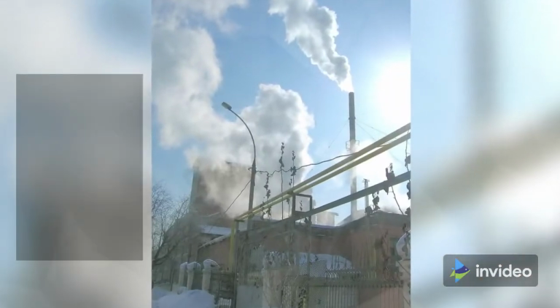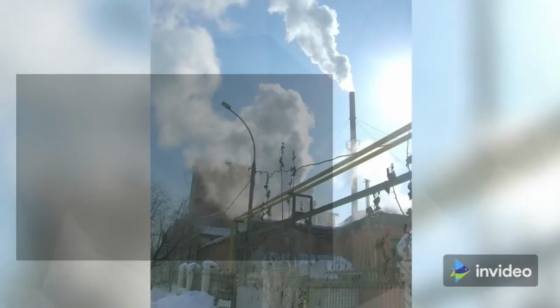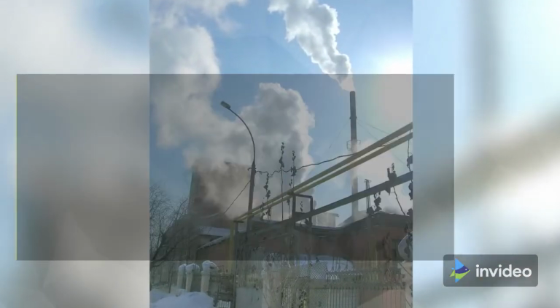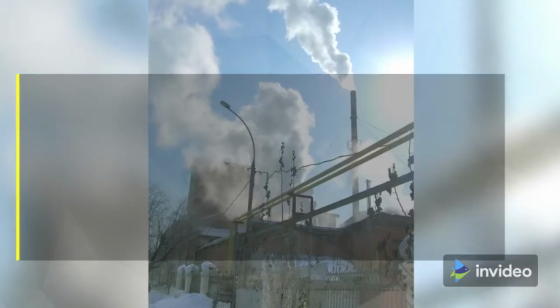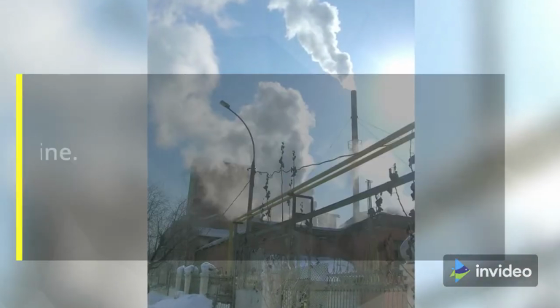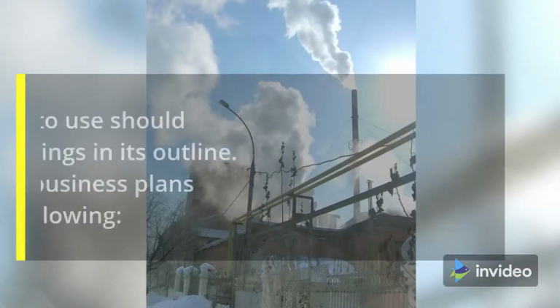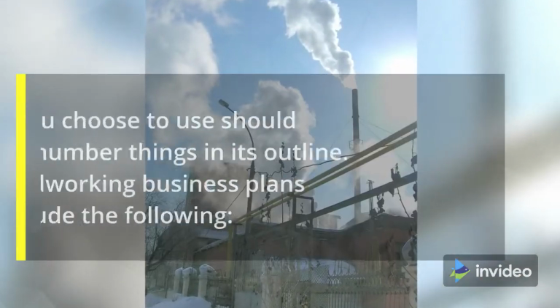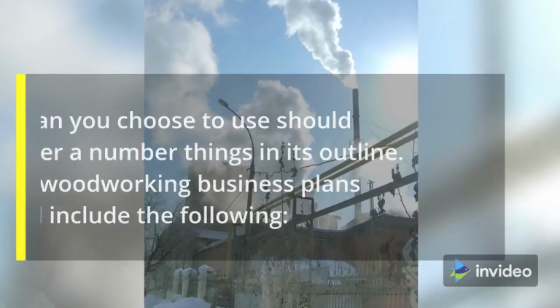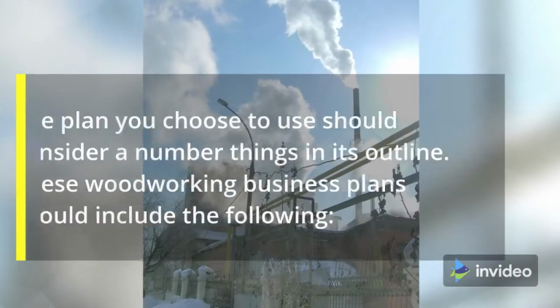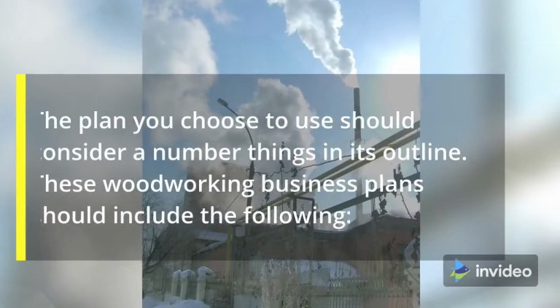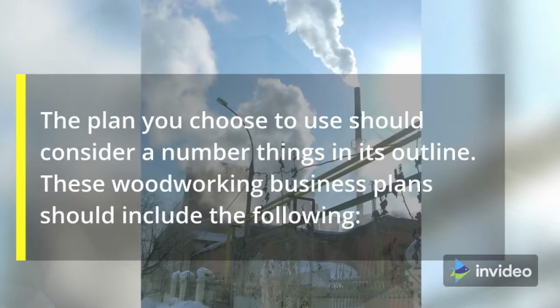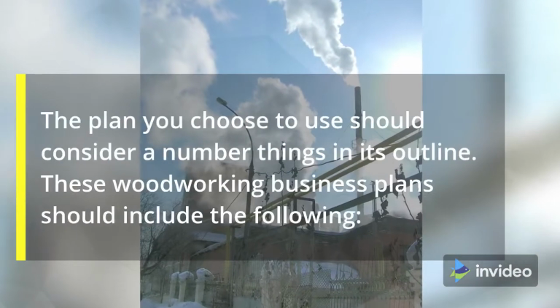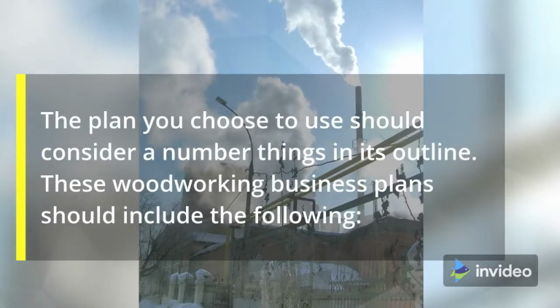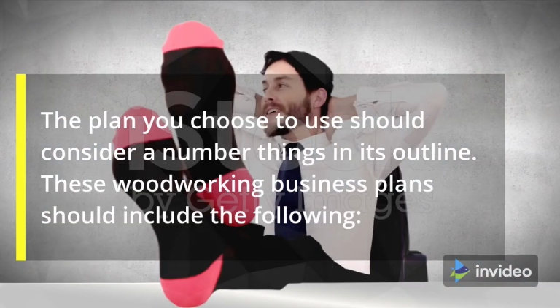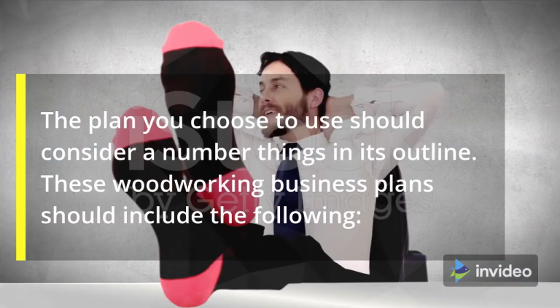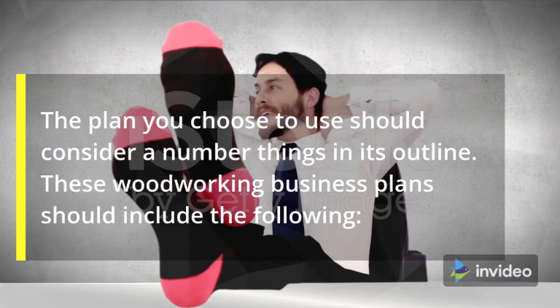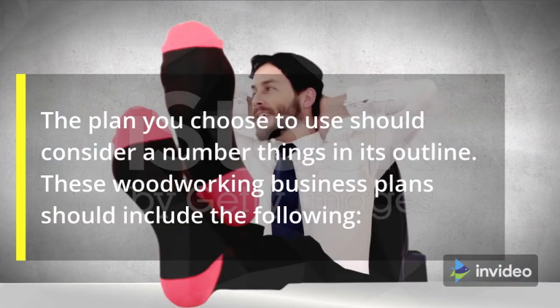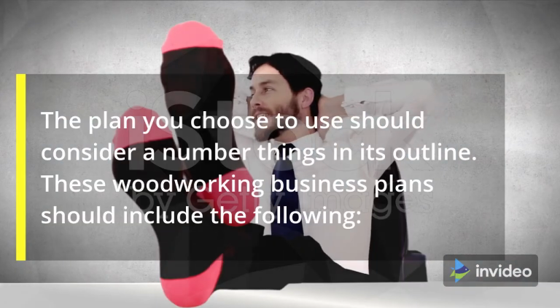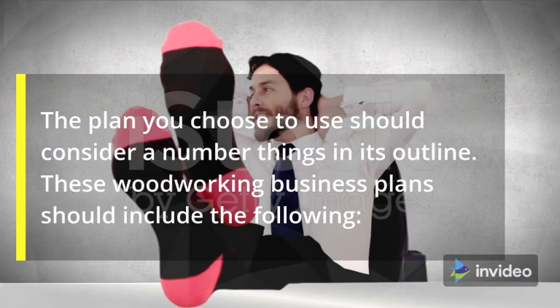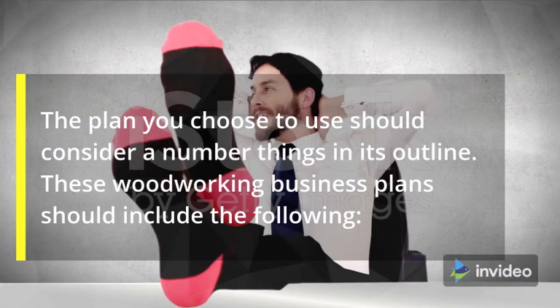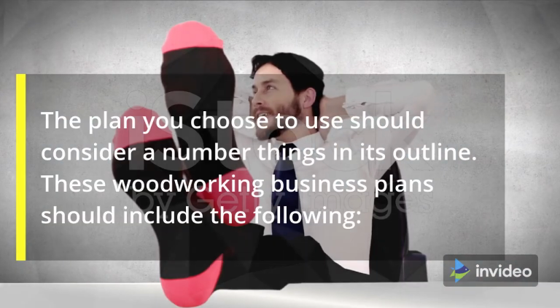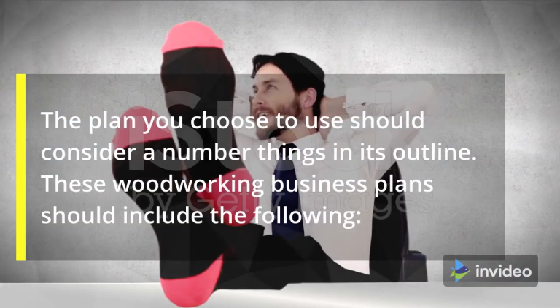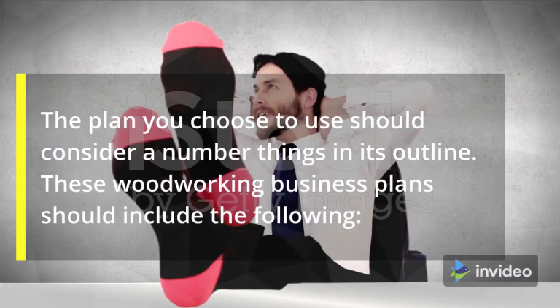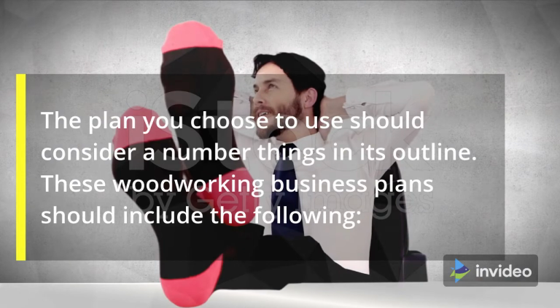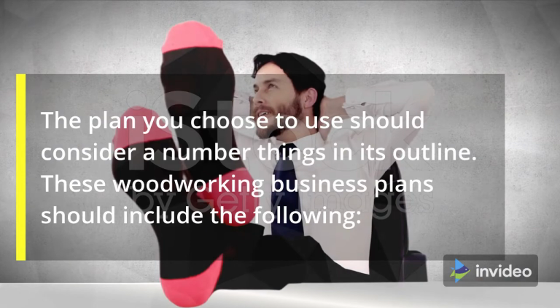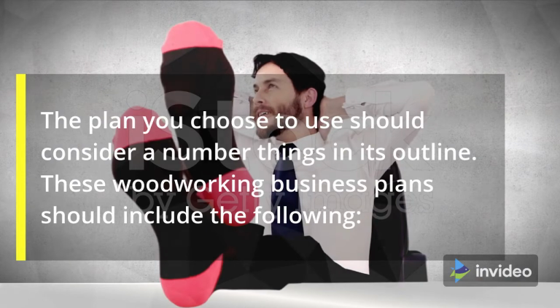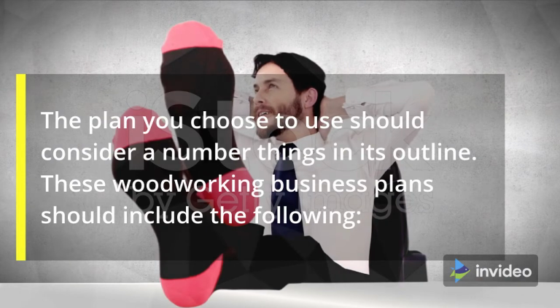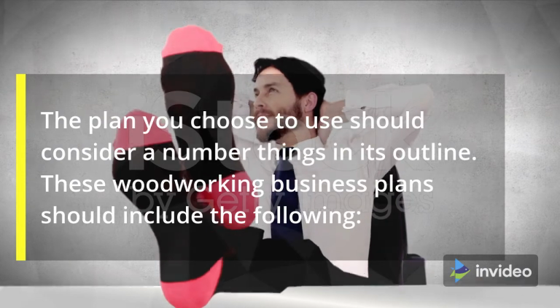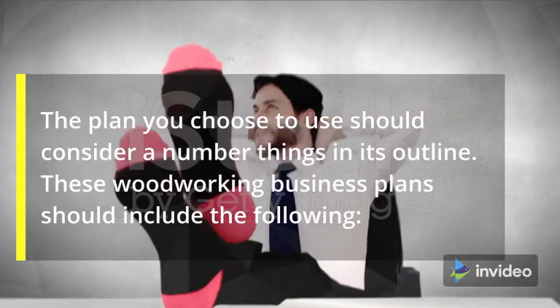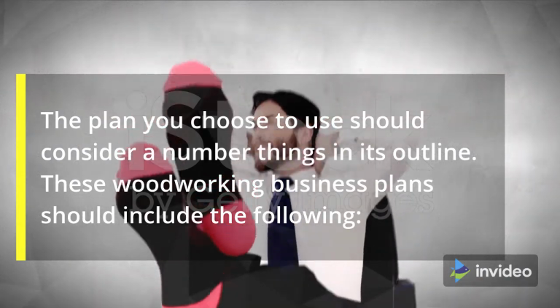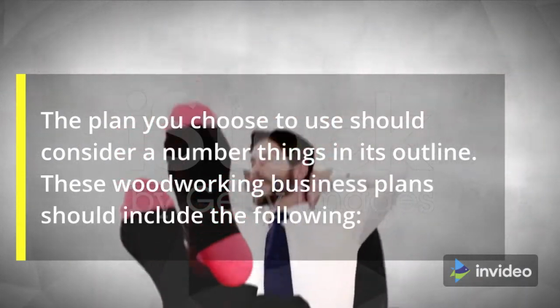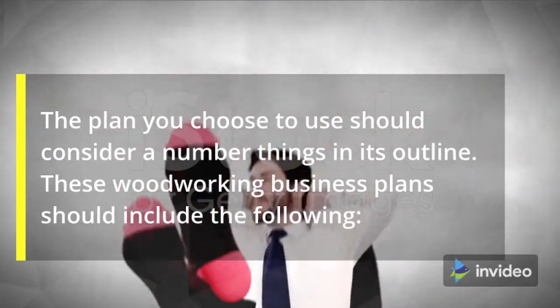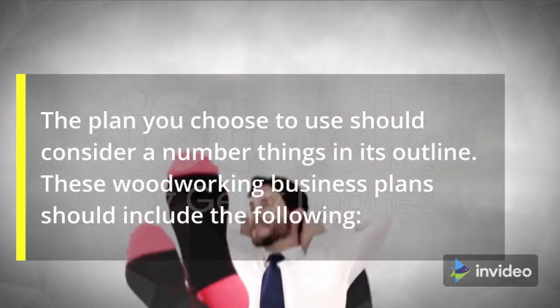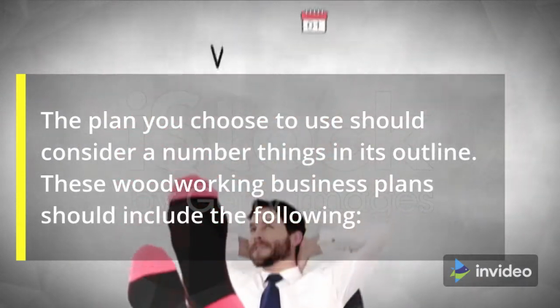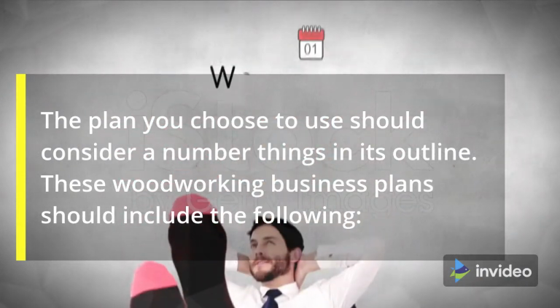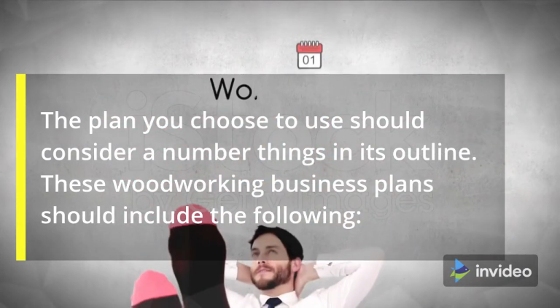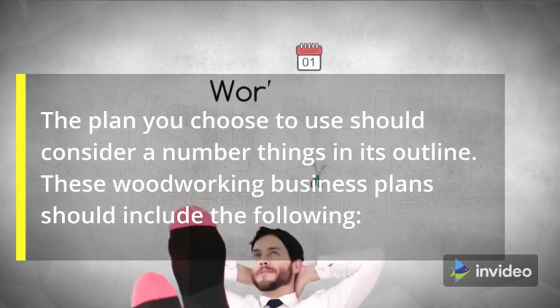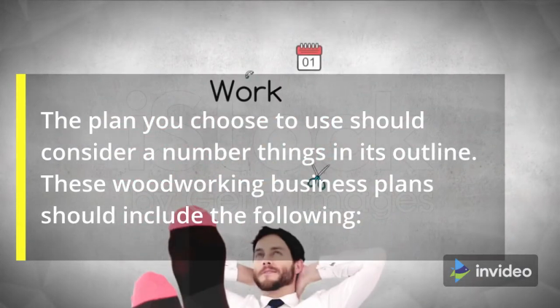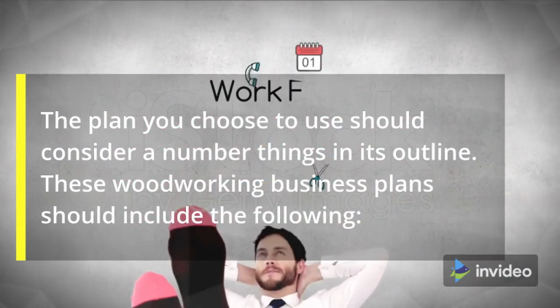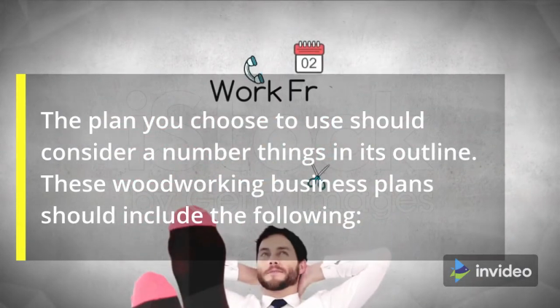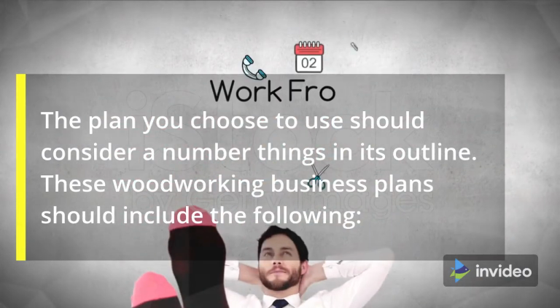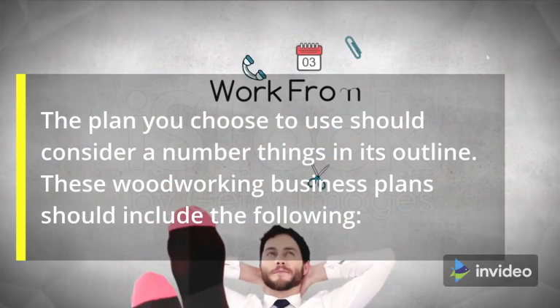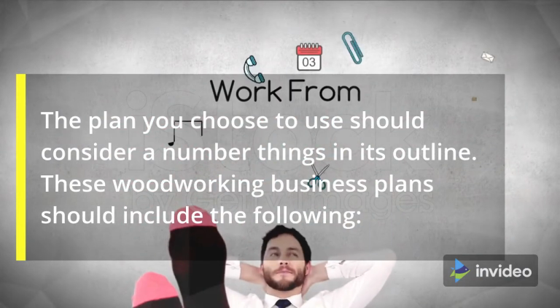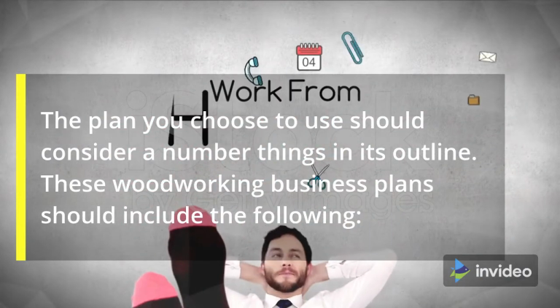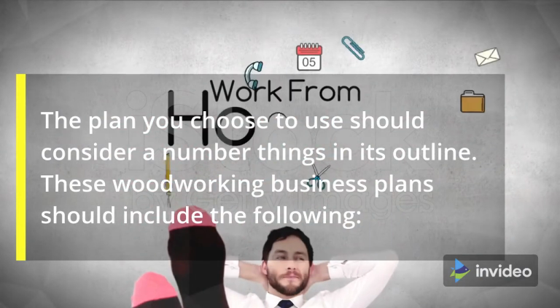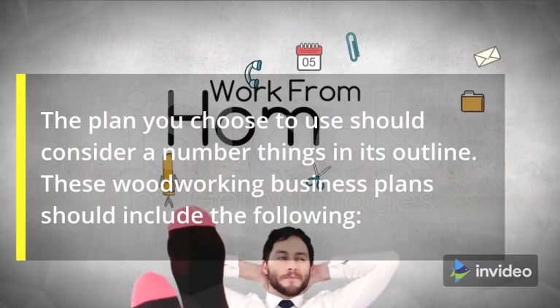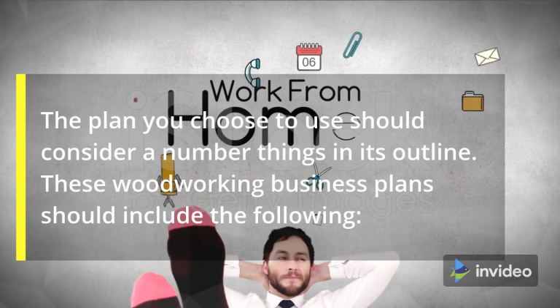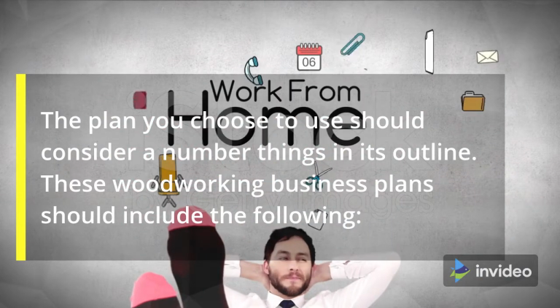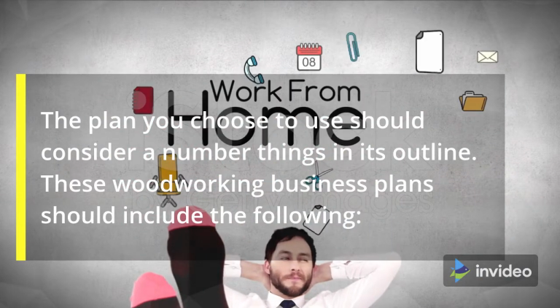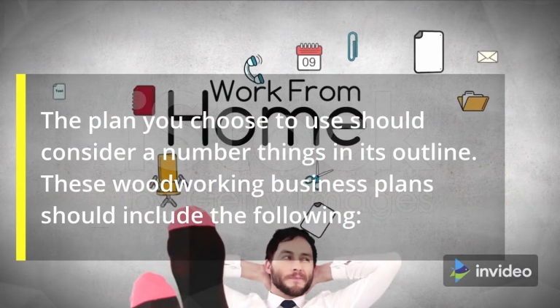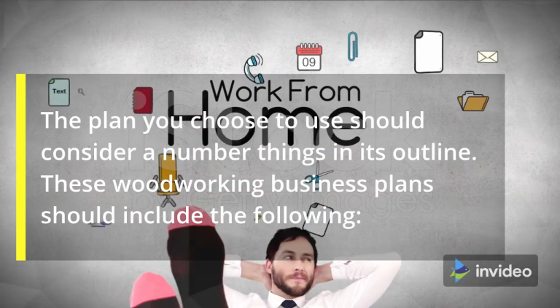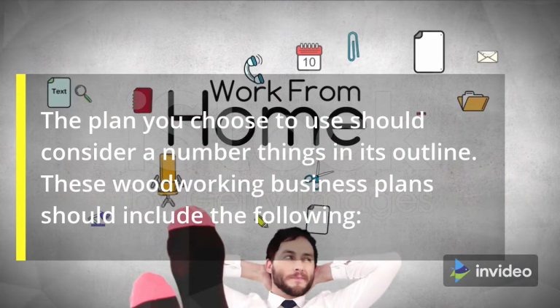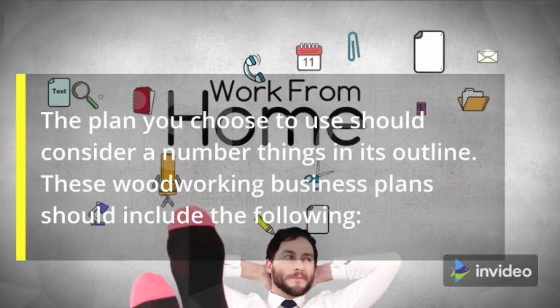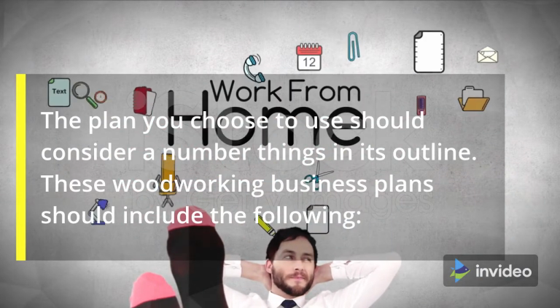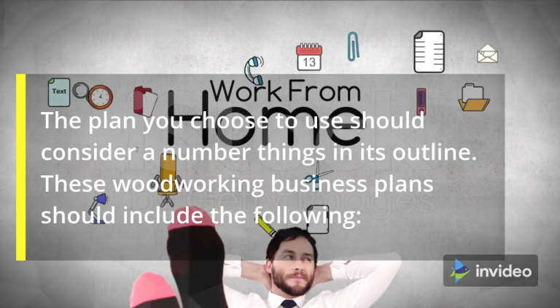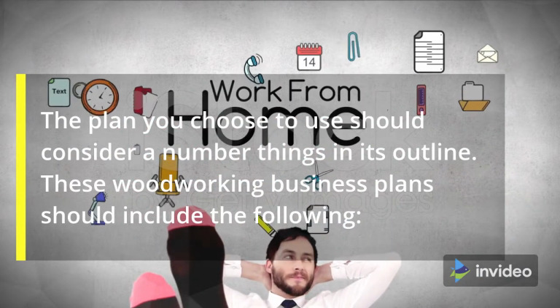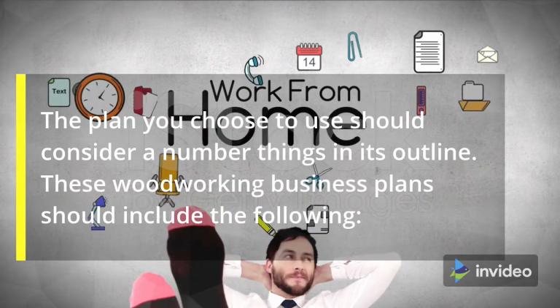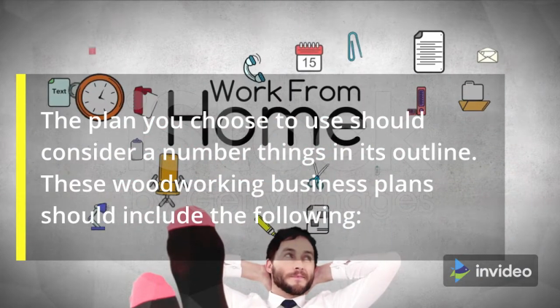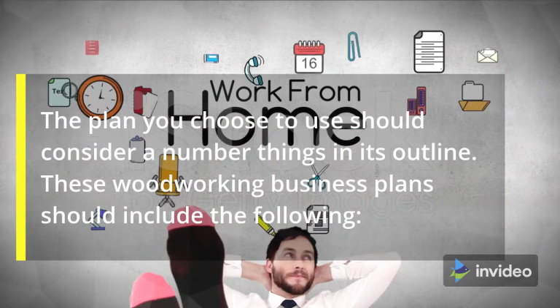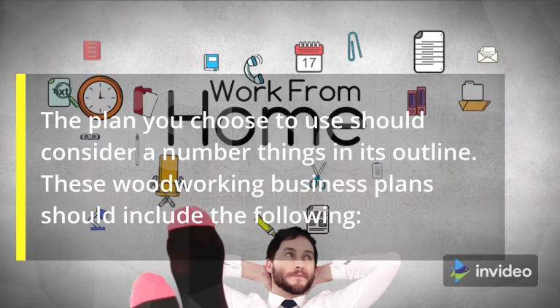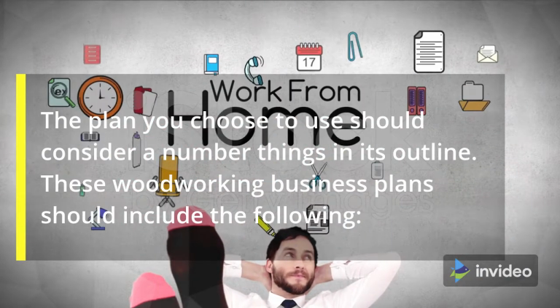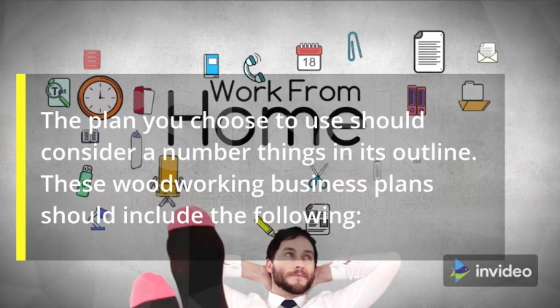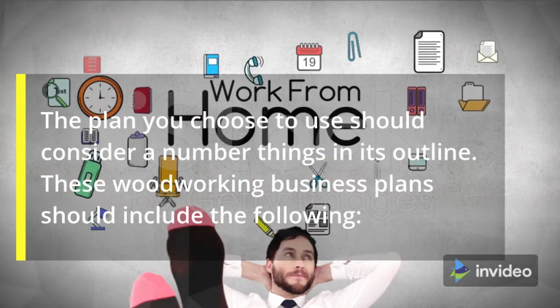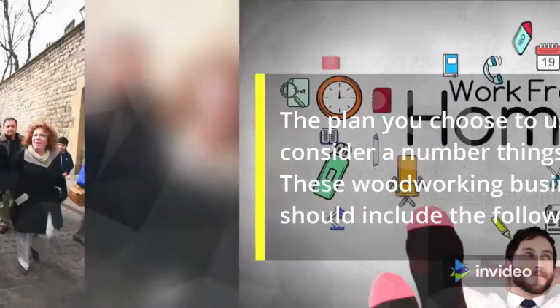The plan you choose to use should consider a number of things in its outline. These woodworking business plans should include the following.